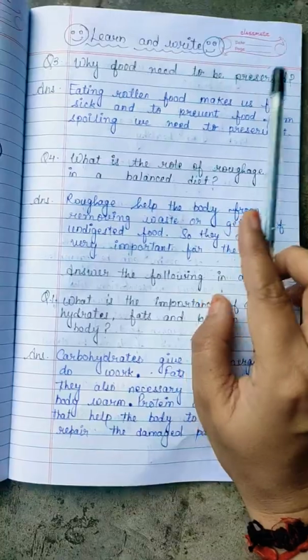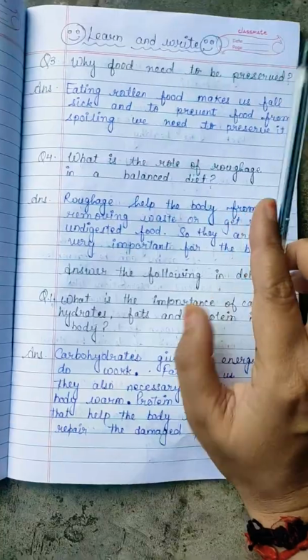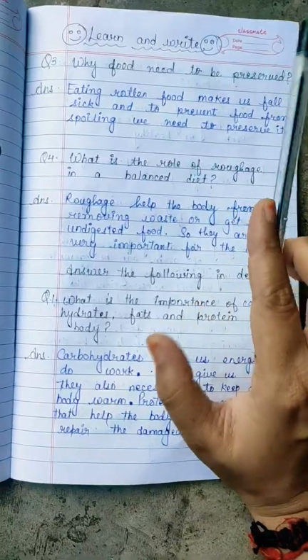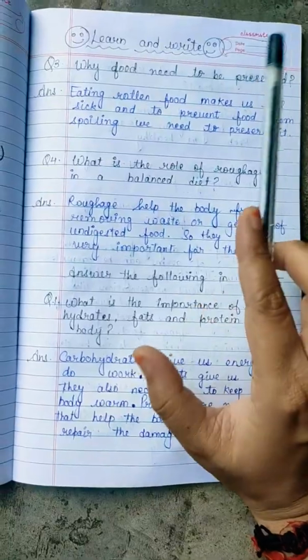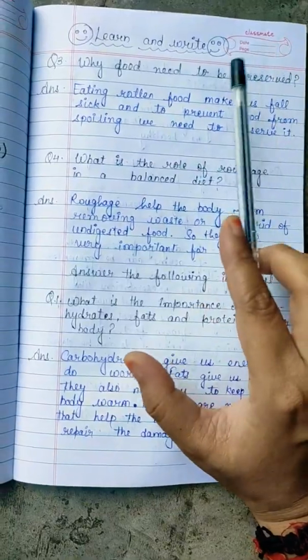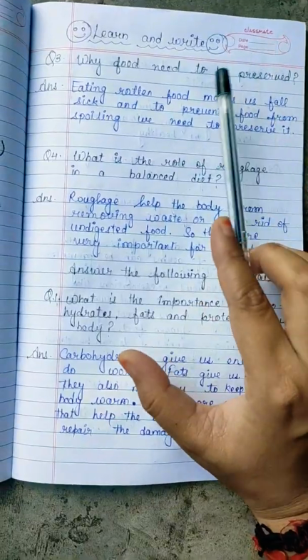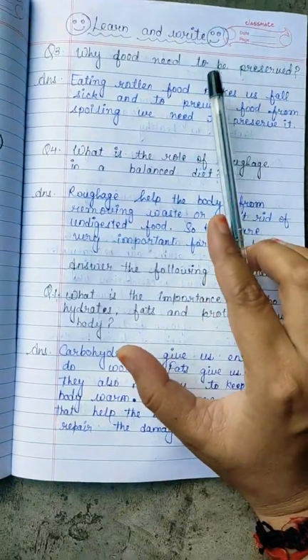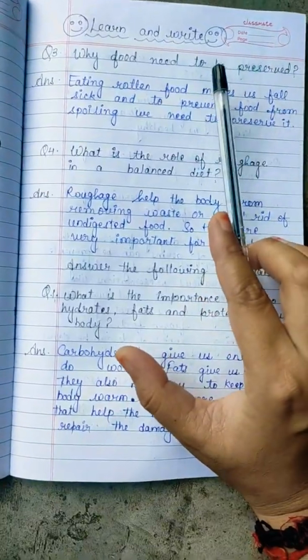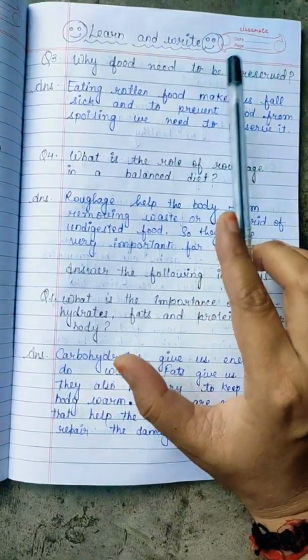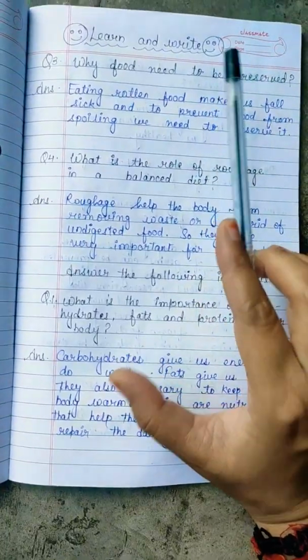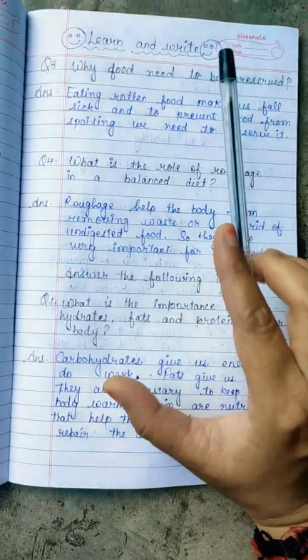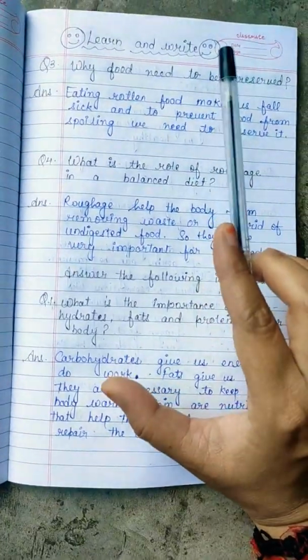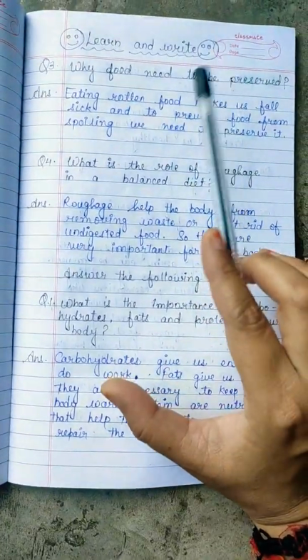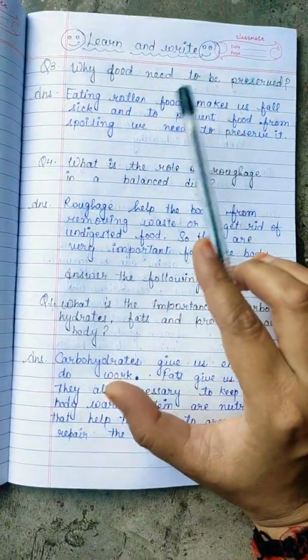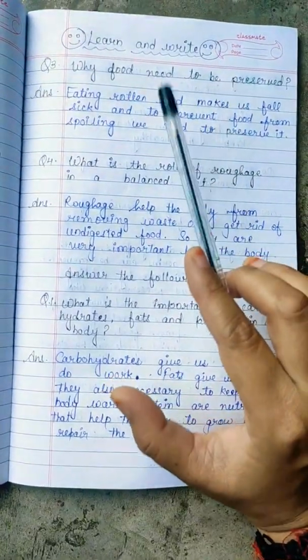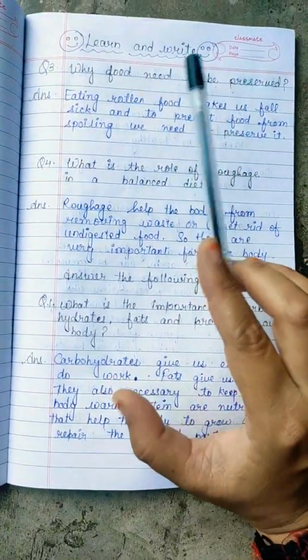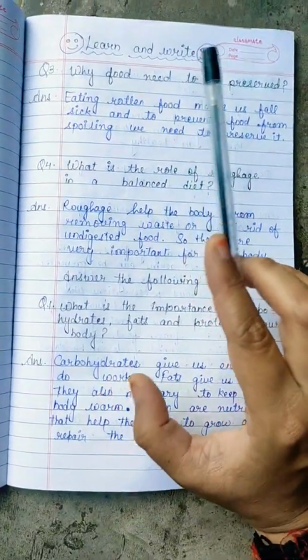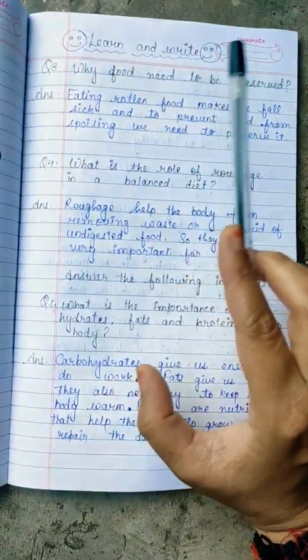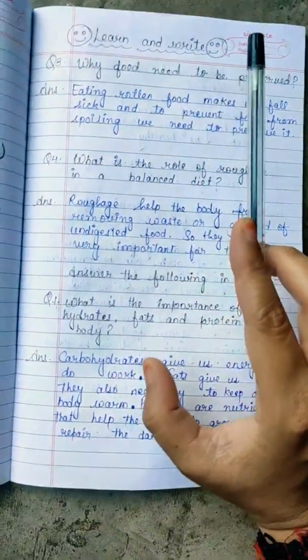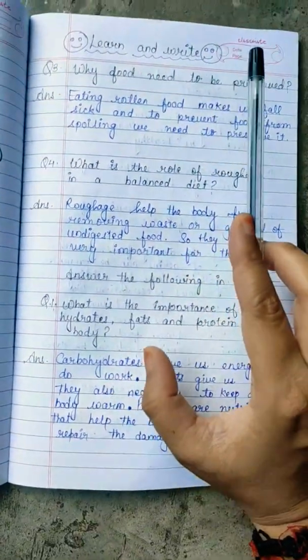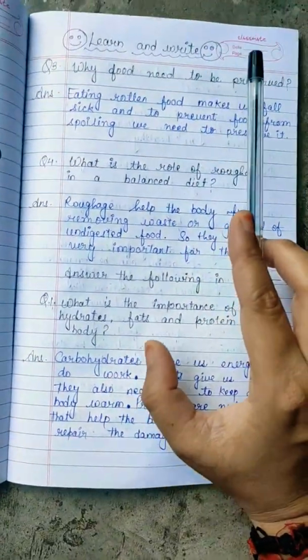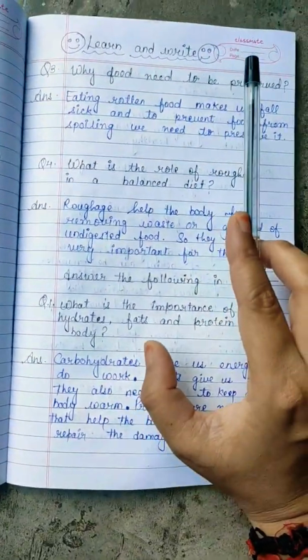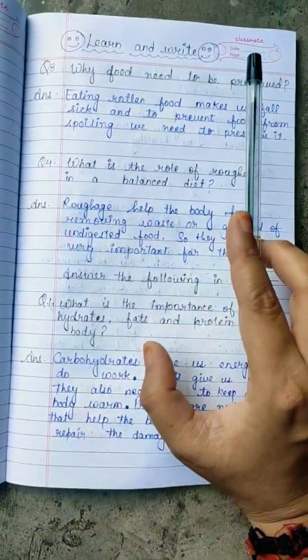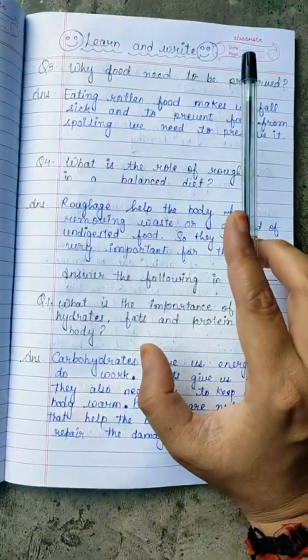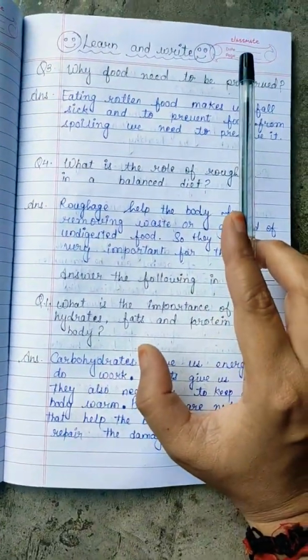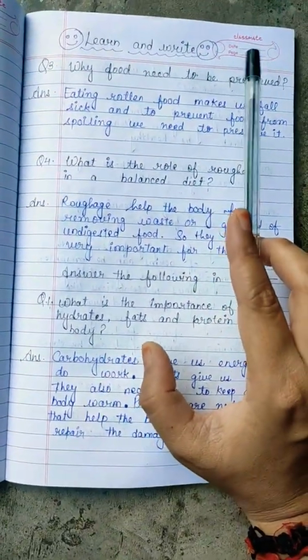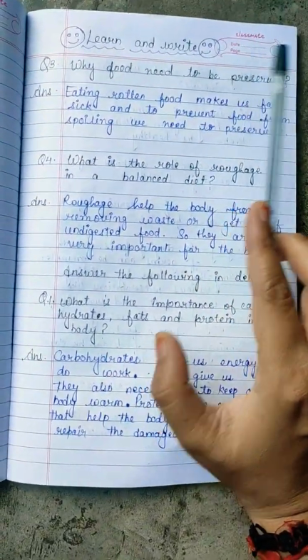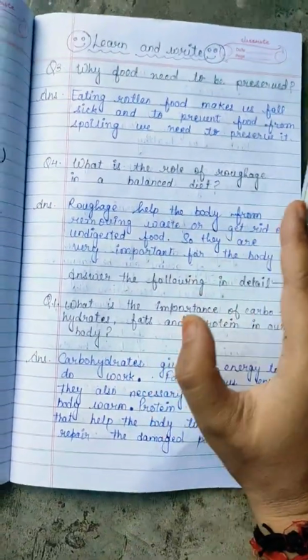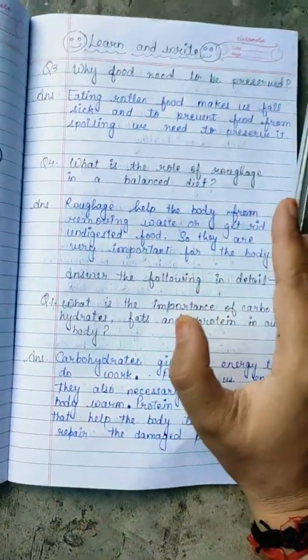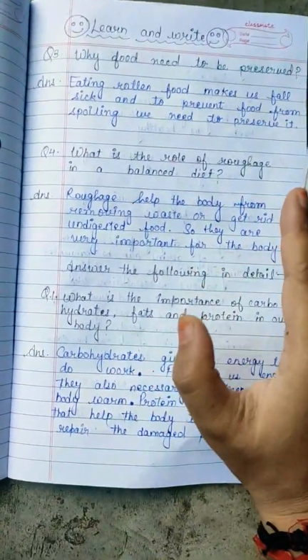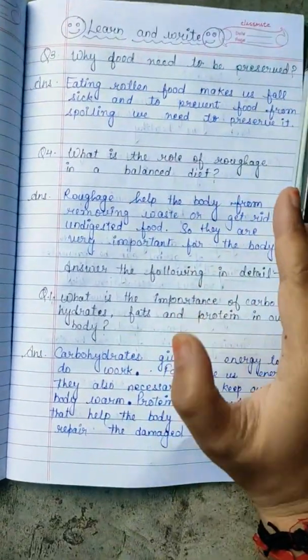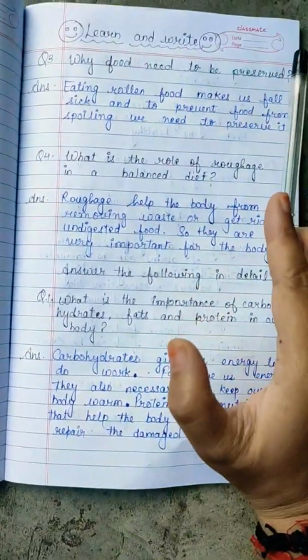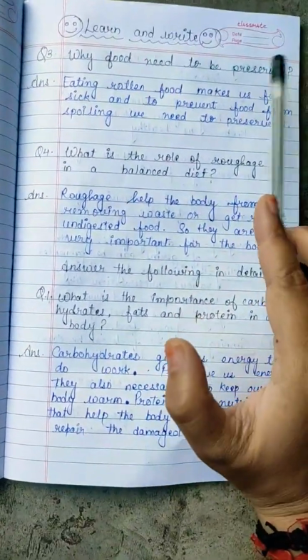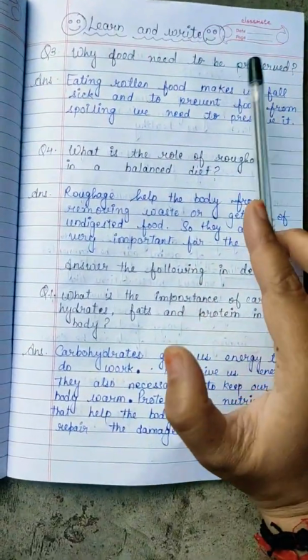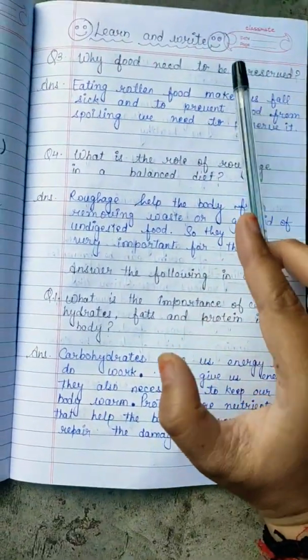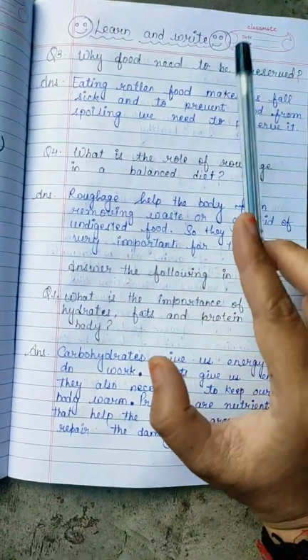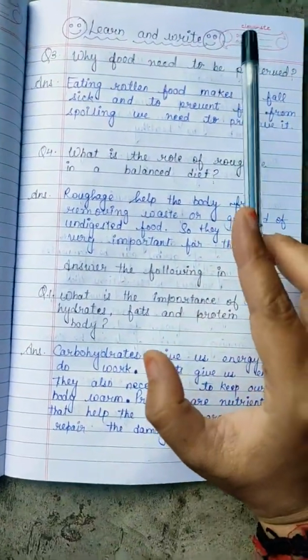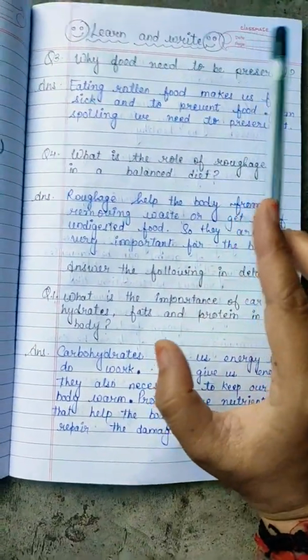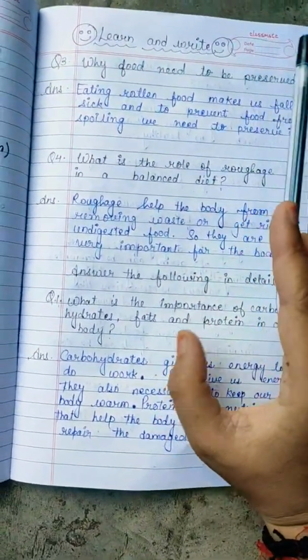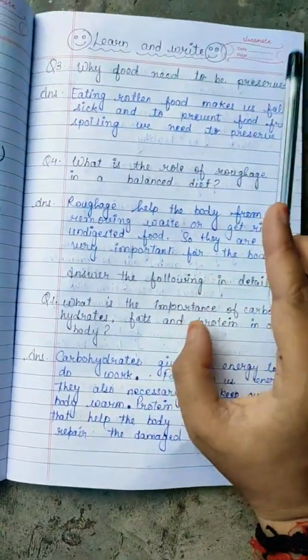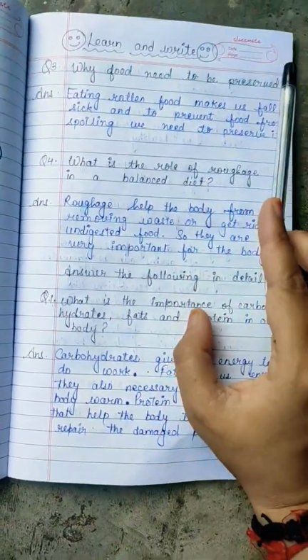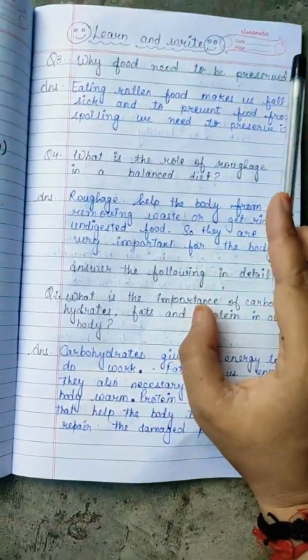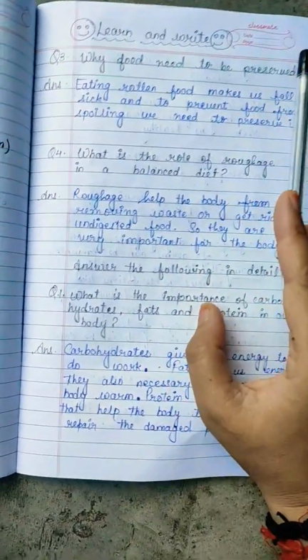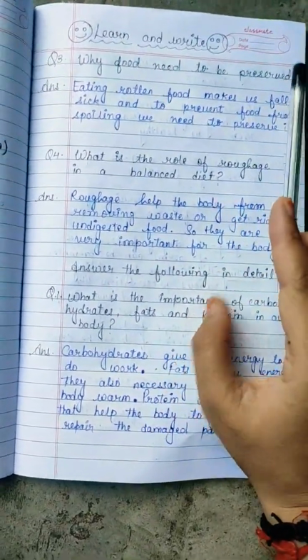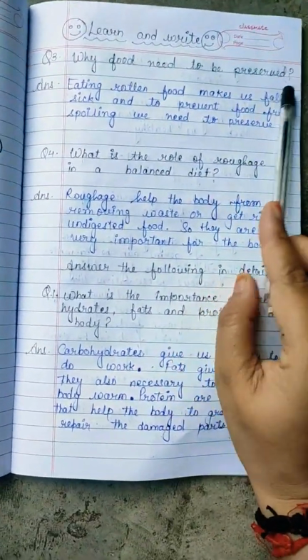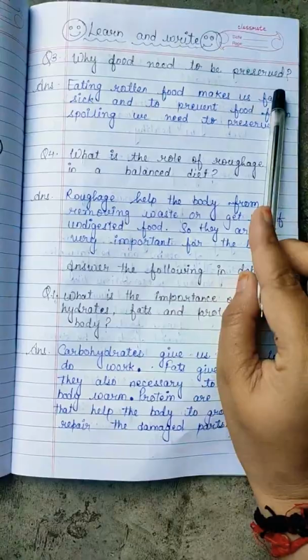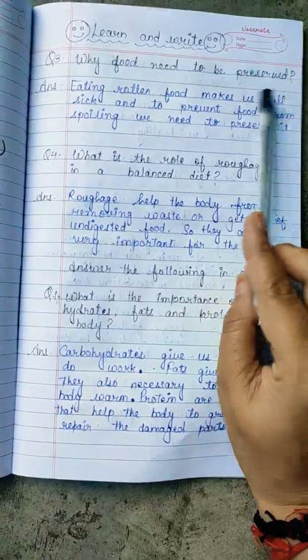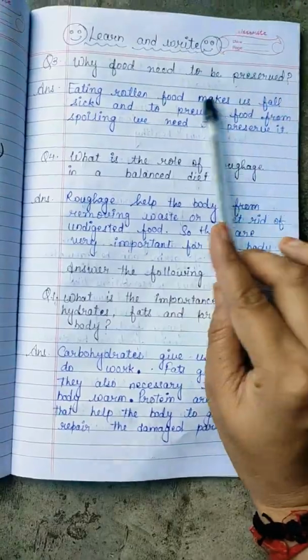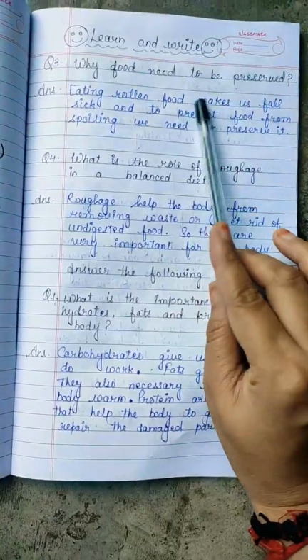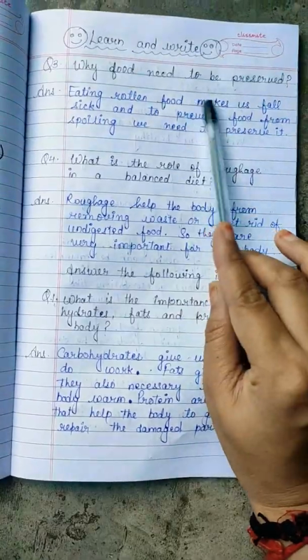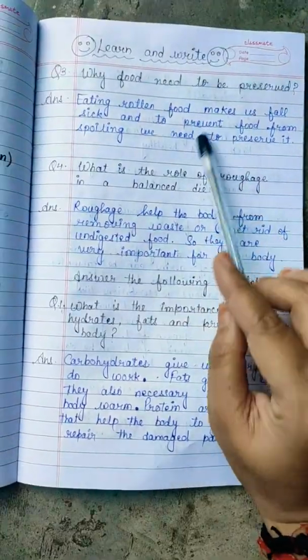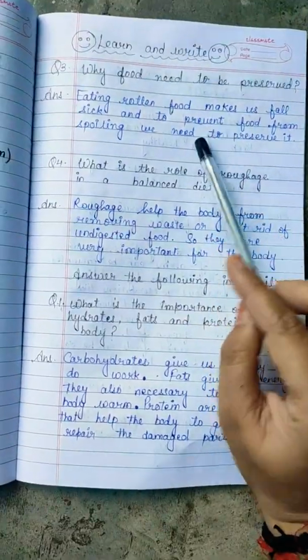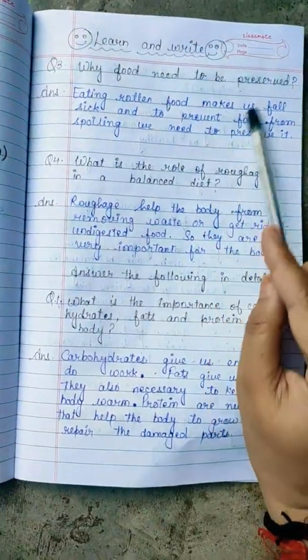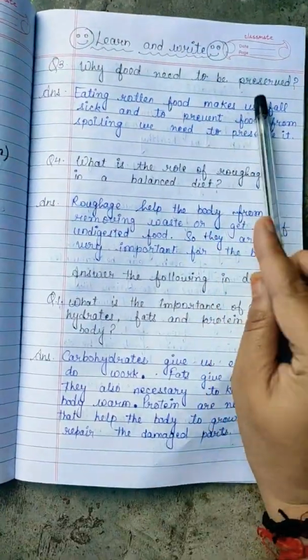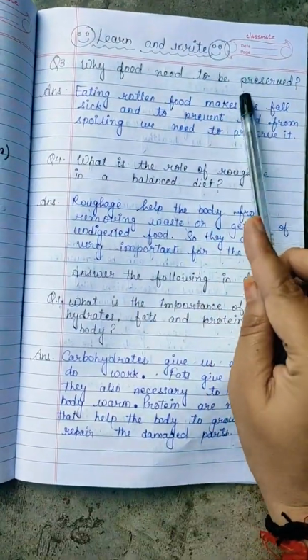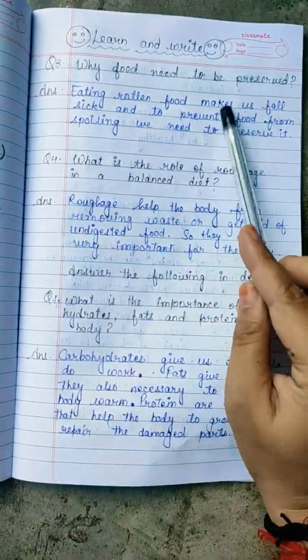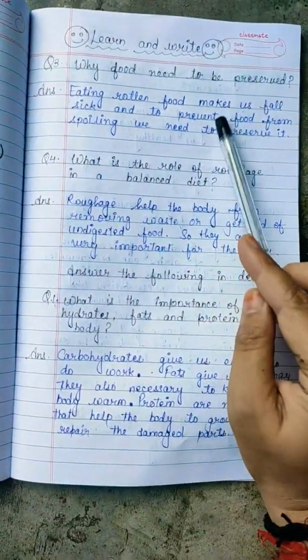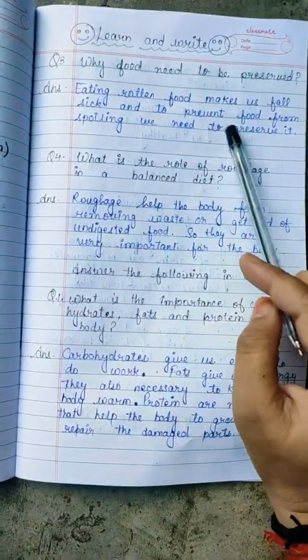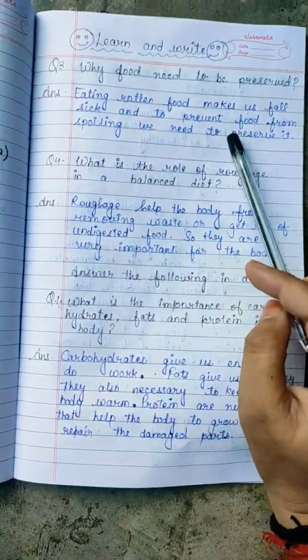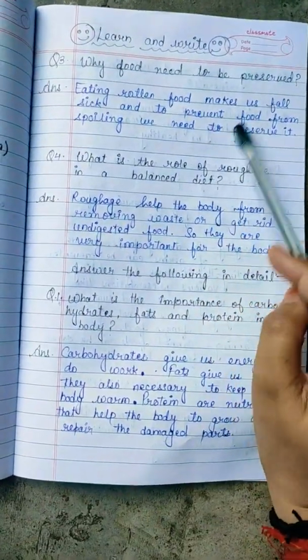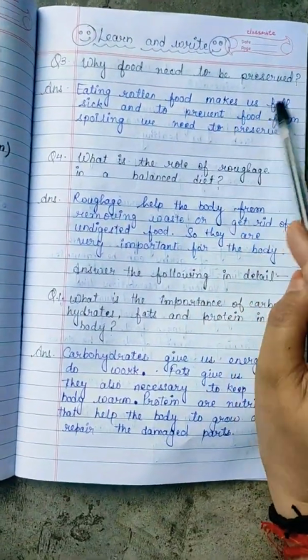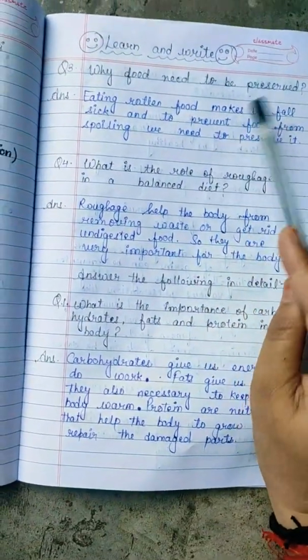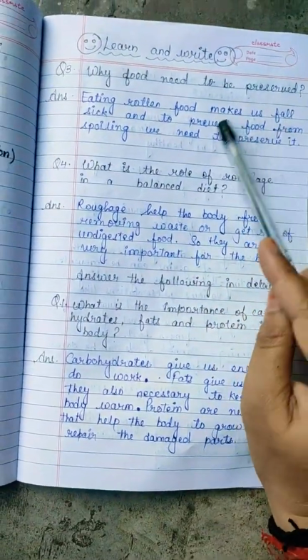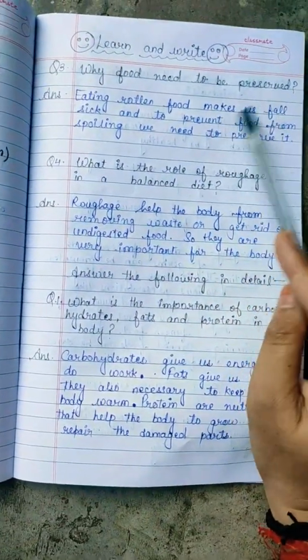We preserve our food so that we can see it is safe to eat. I hope you all understand the question.